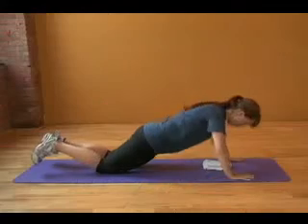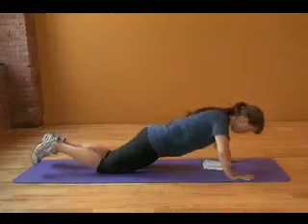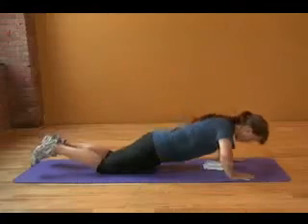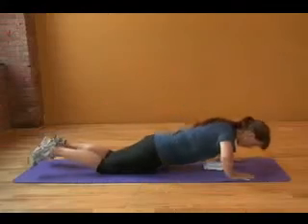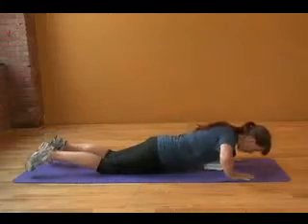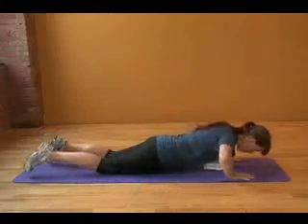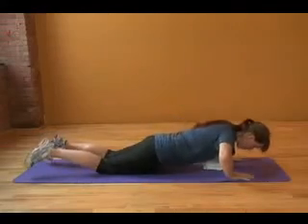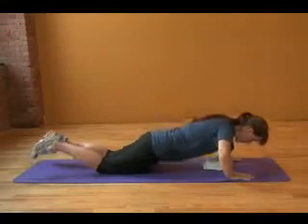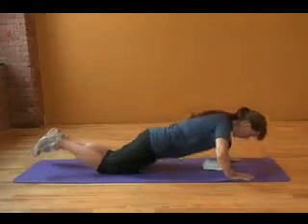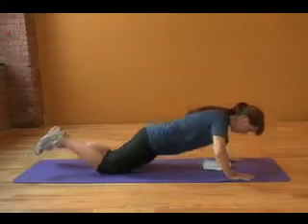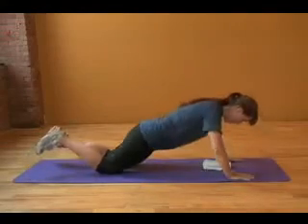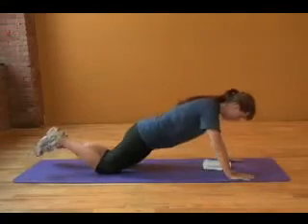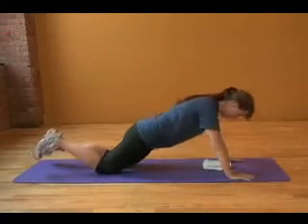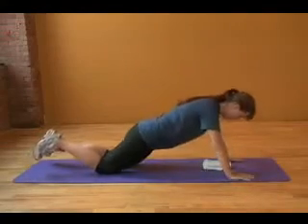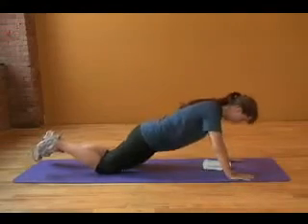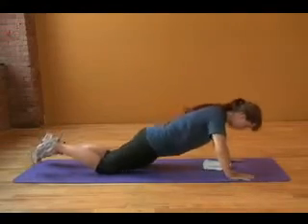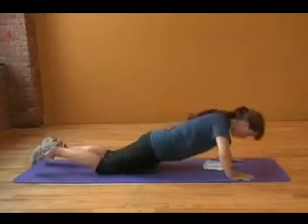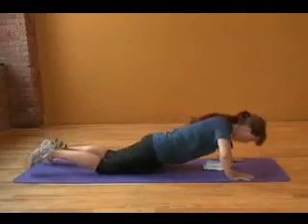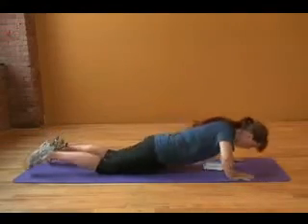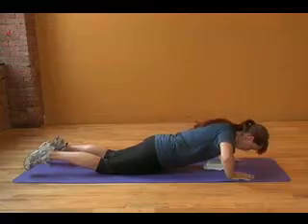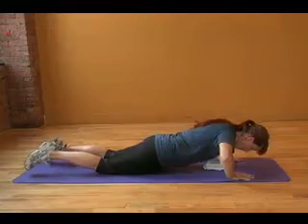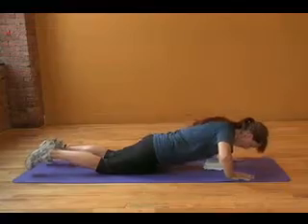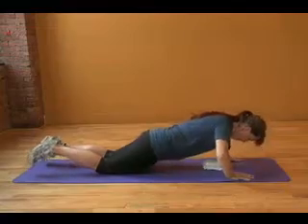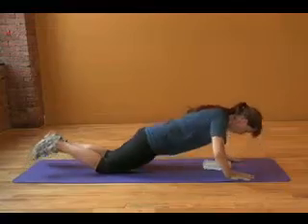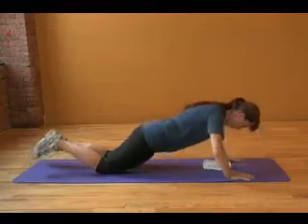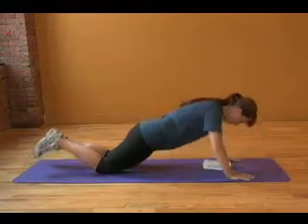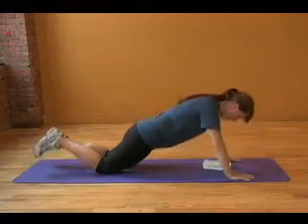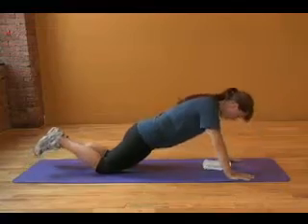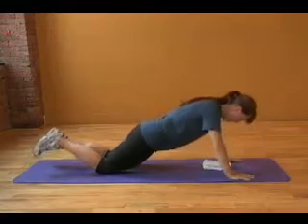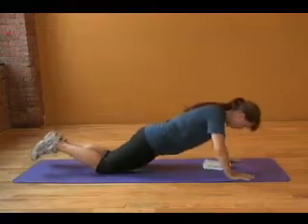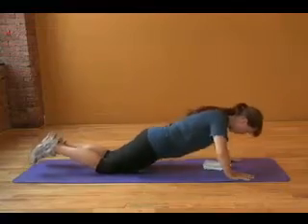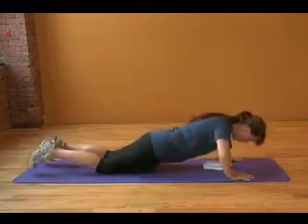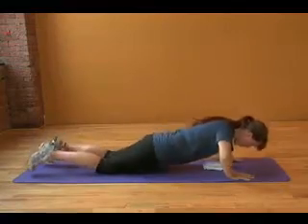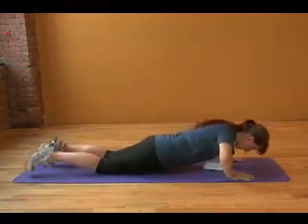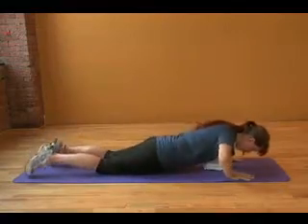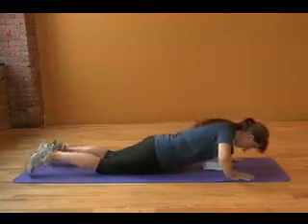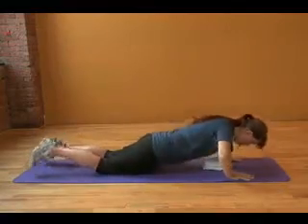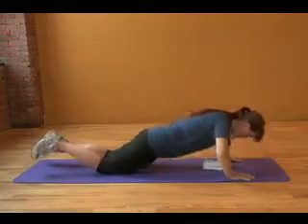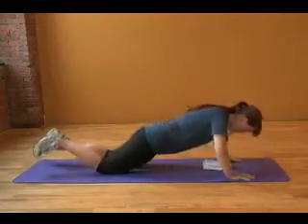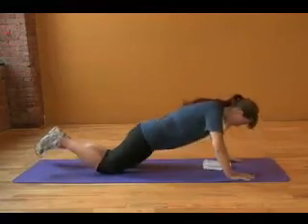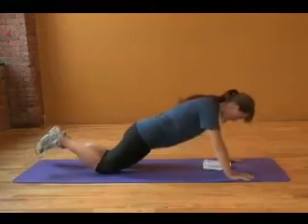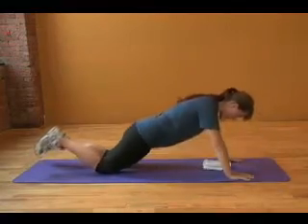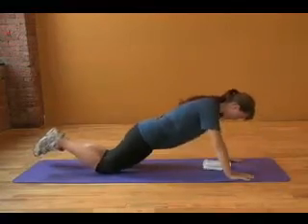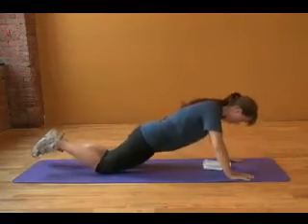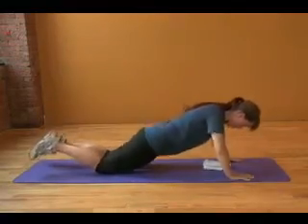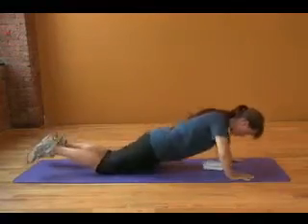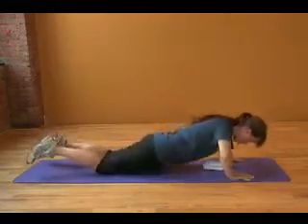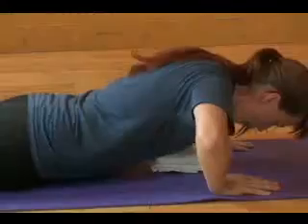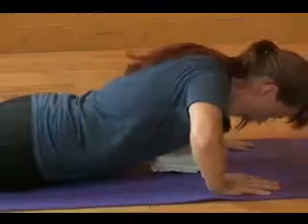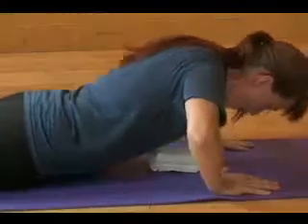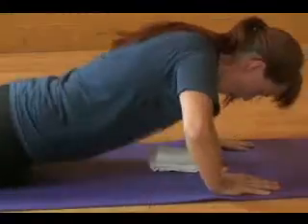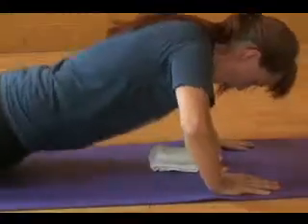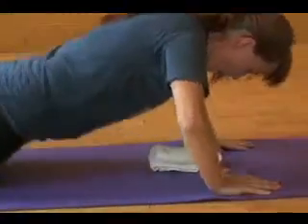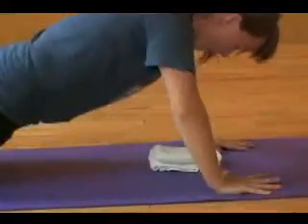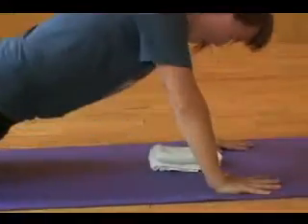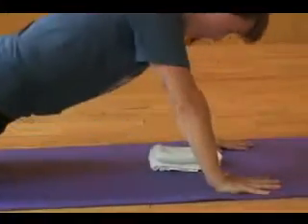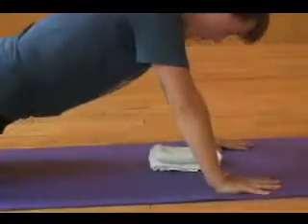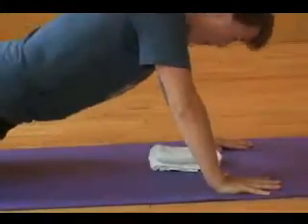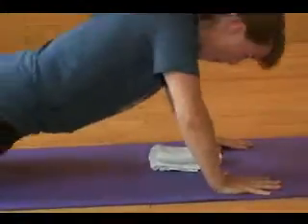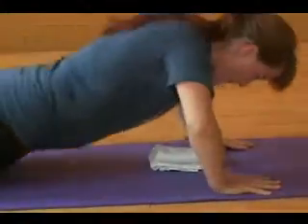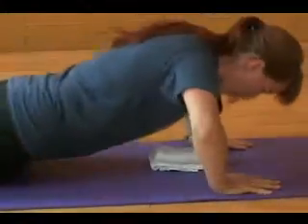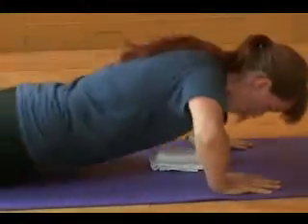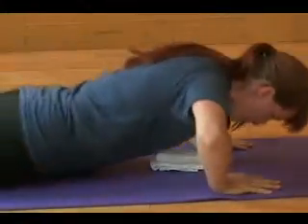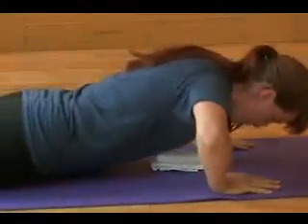The next test will be the push-up test. You'll be asked to do as many push-ups as you can for as long as it takes.